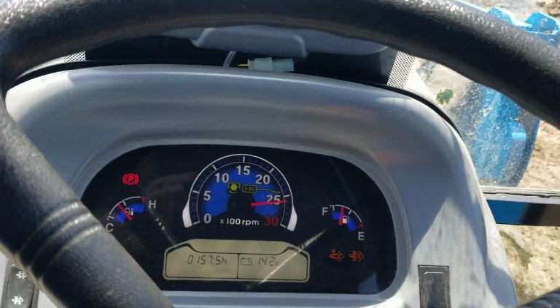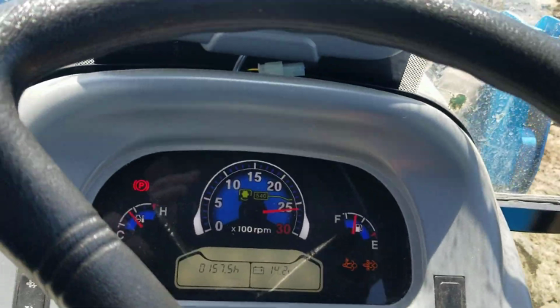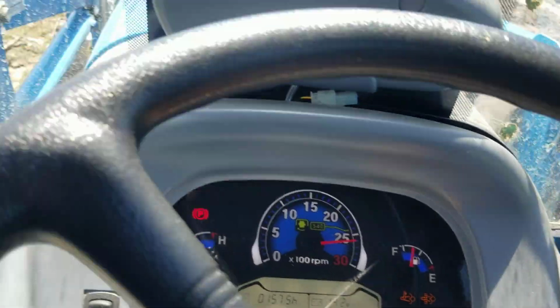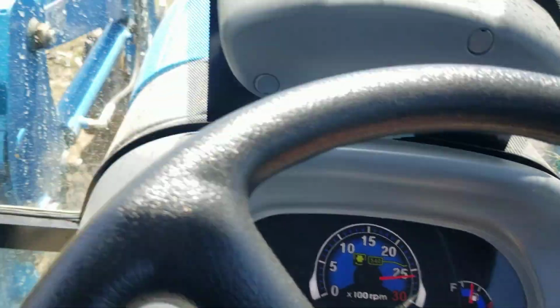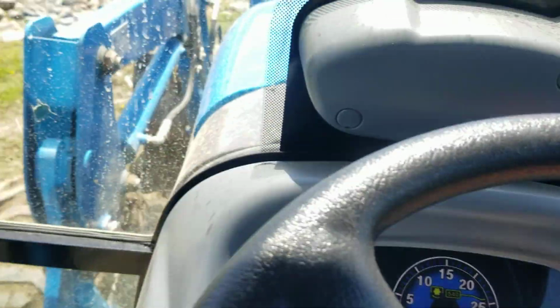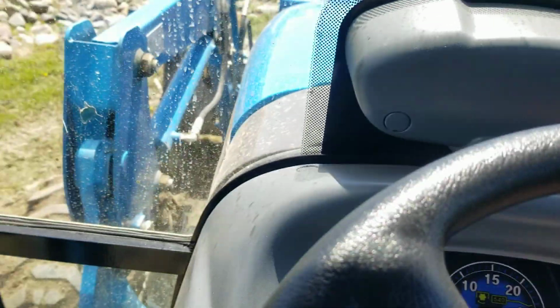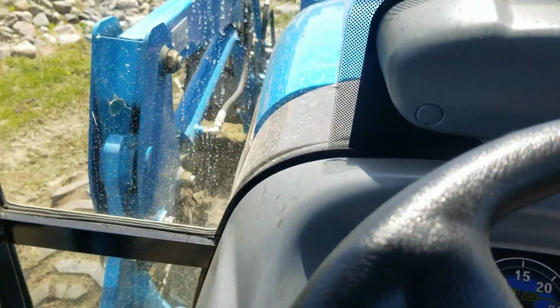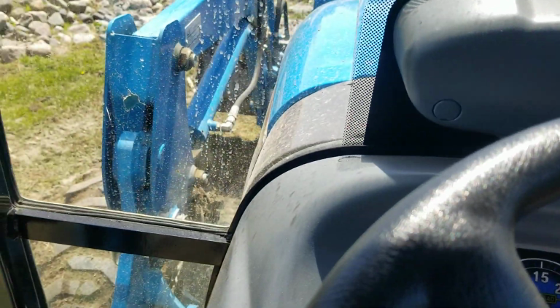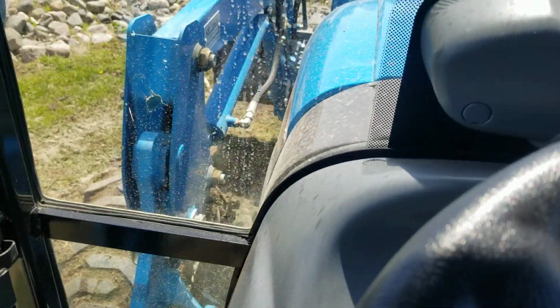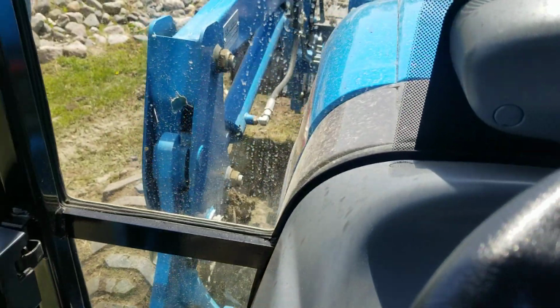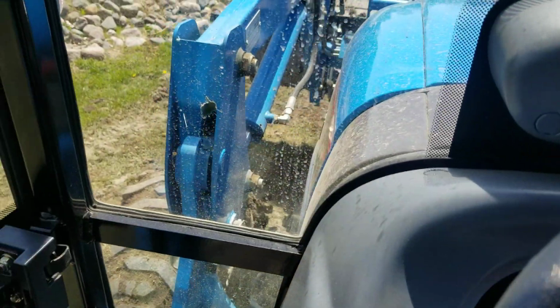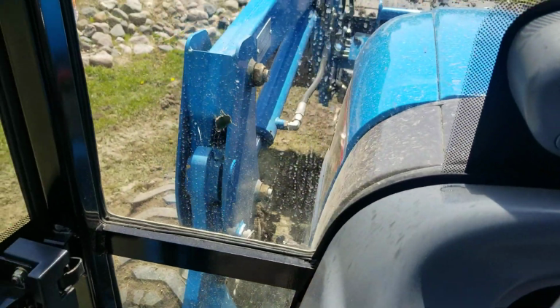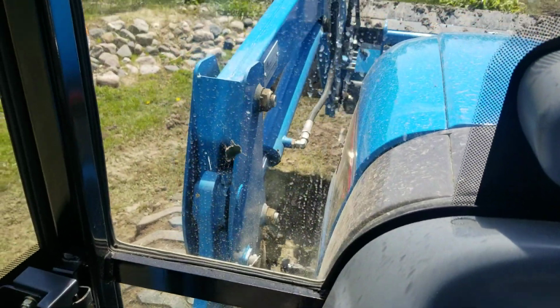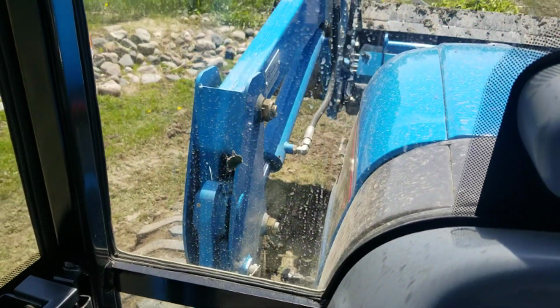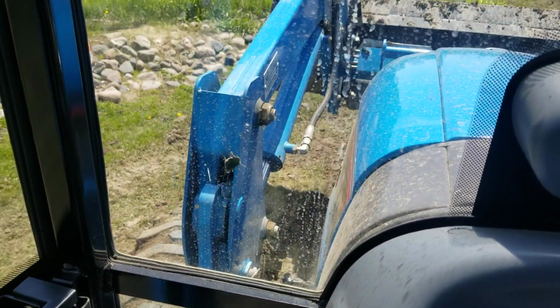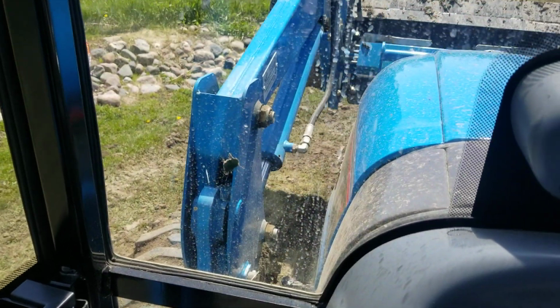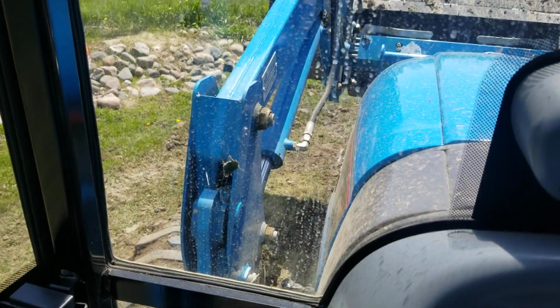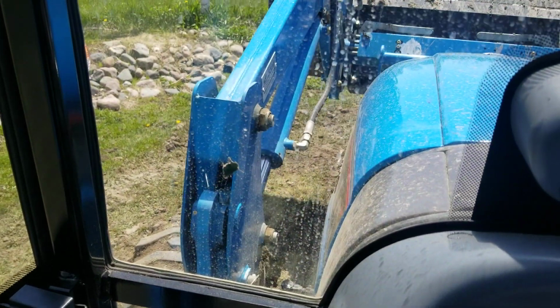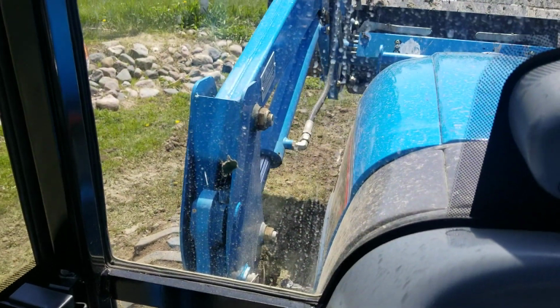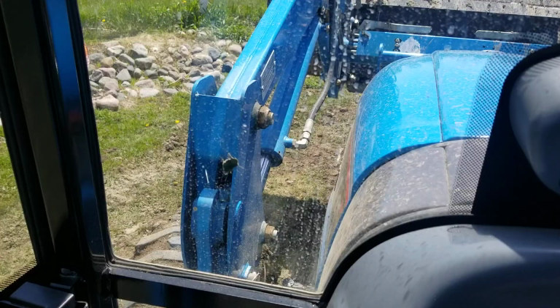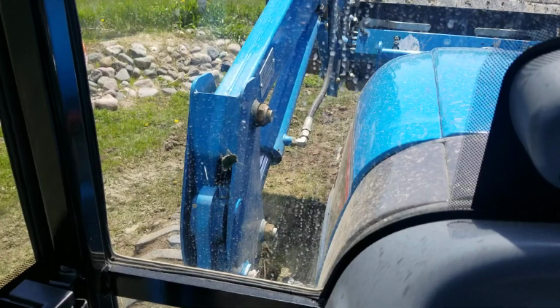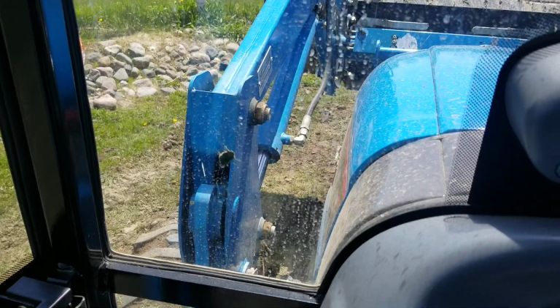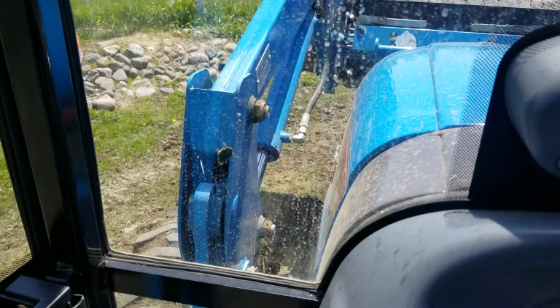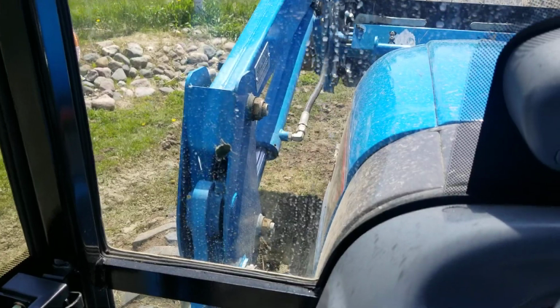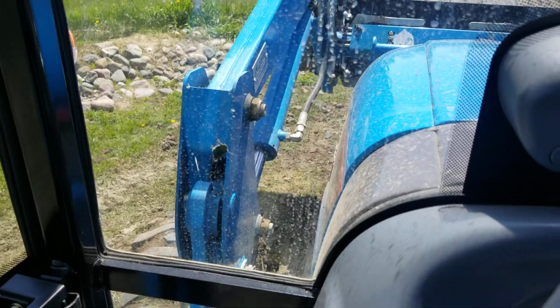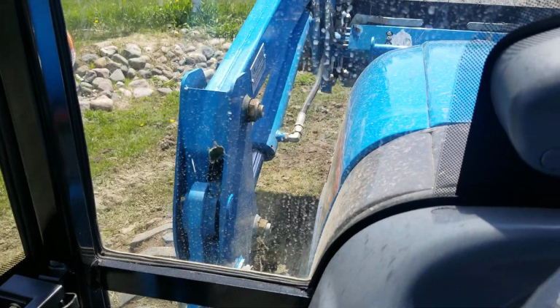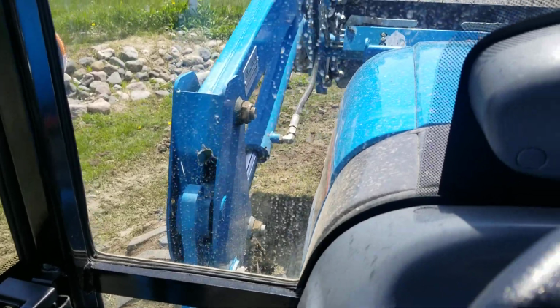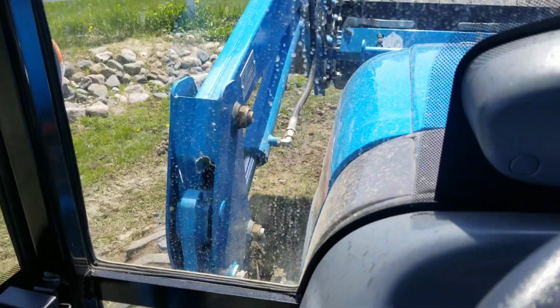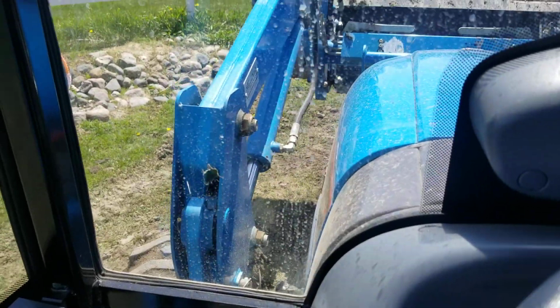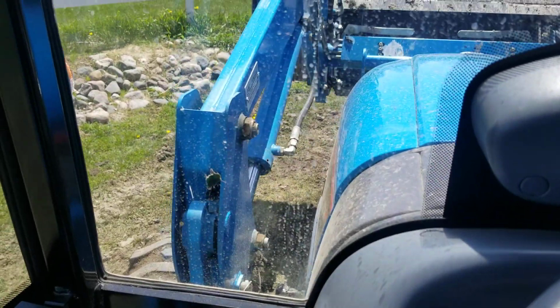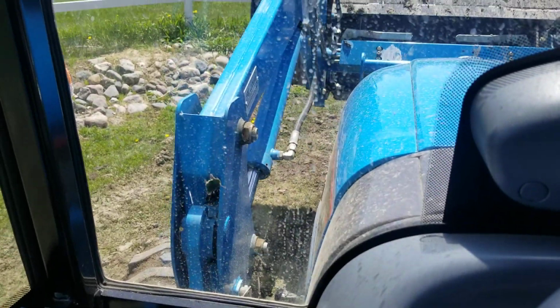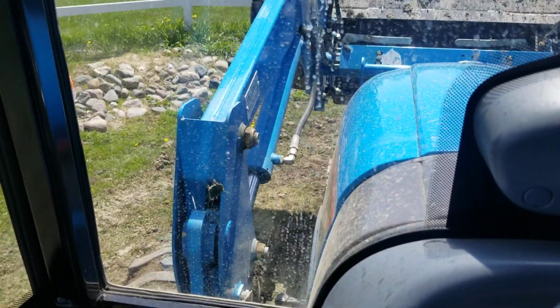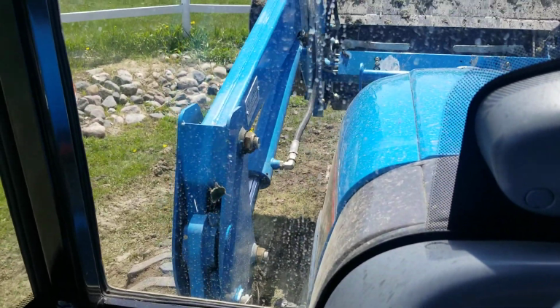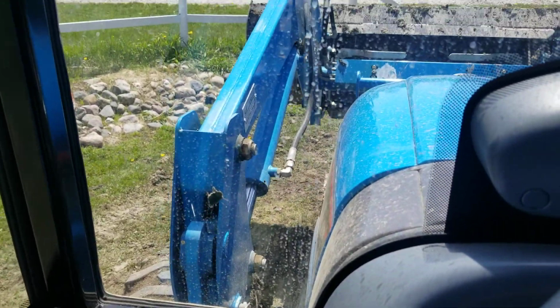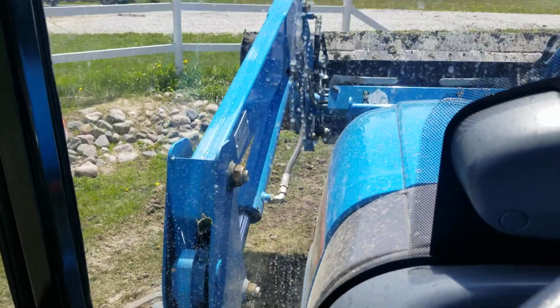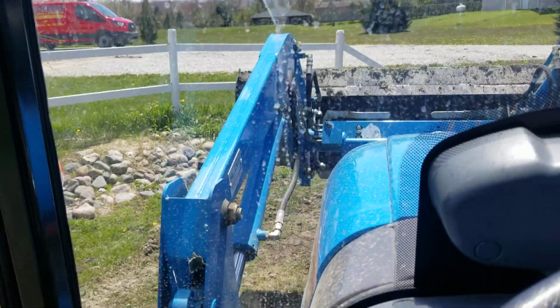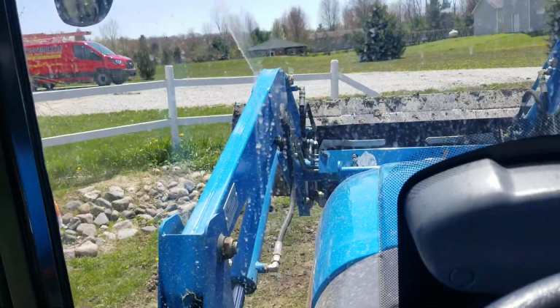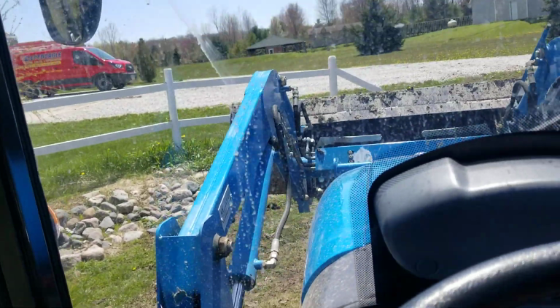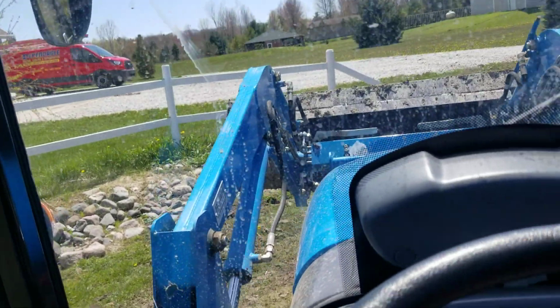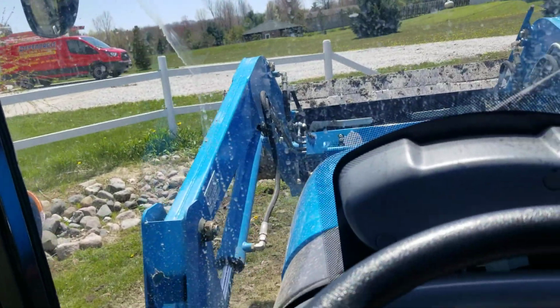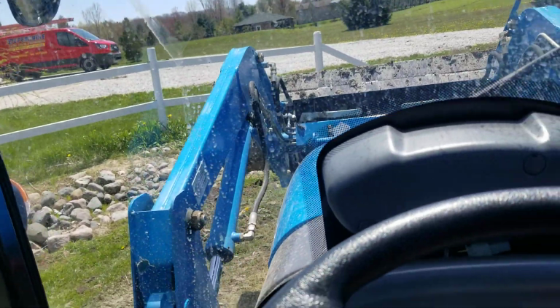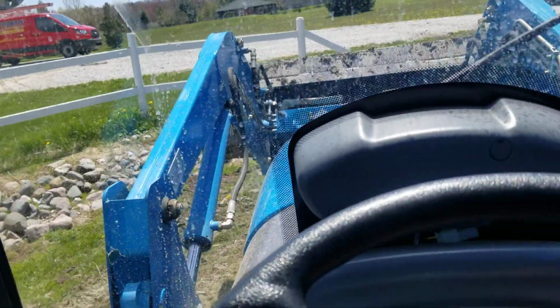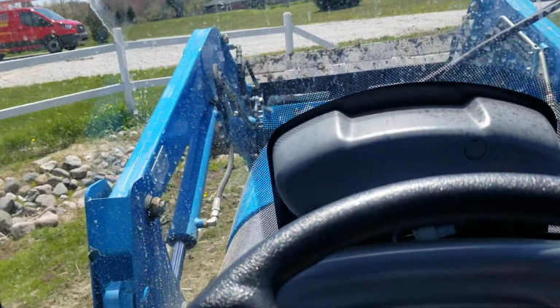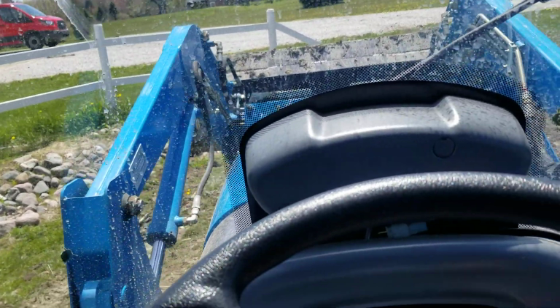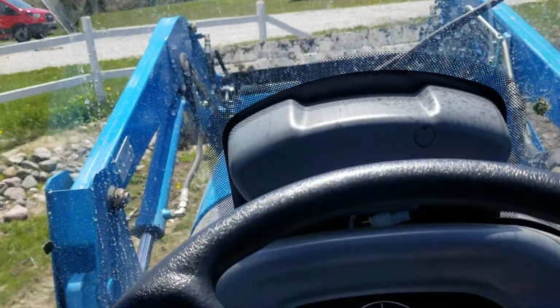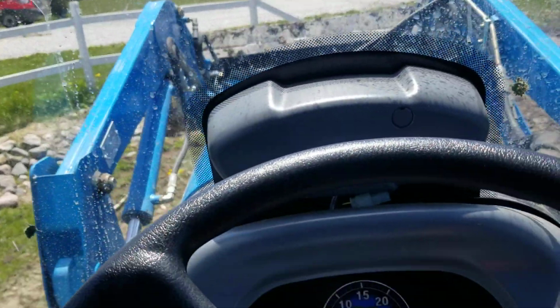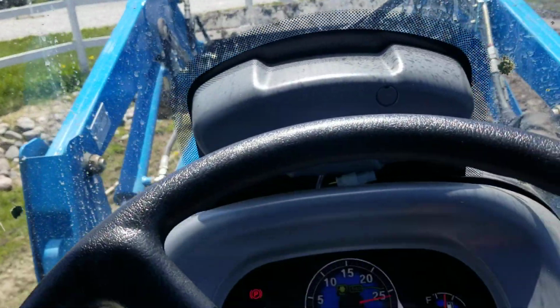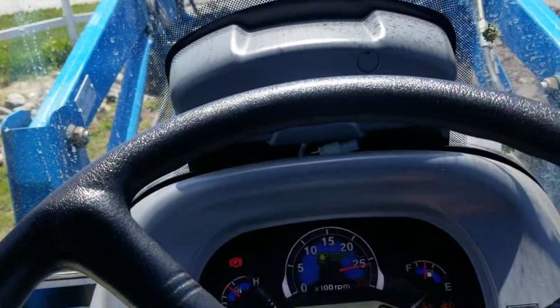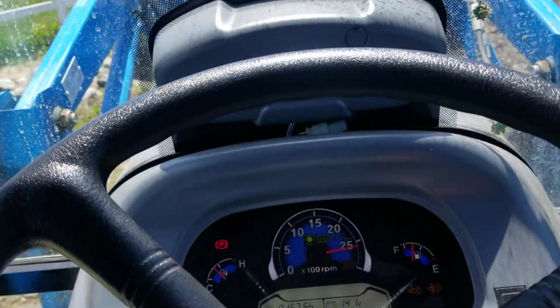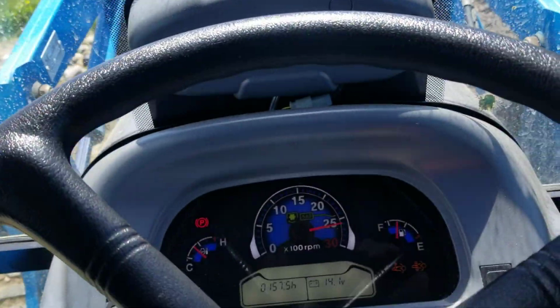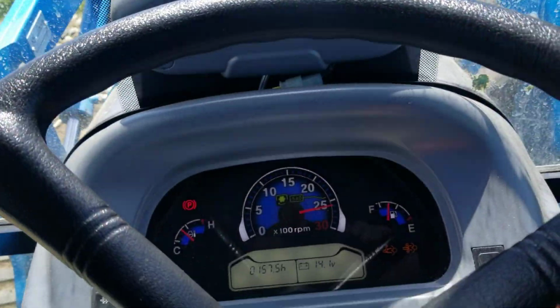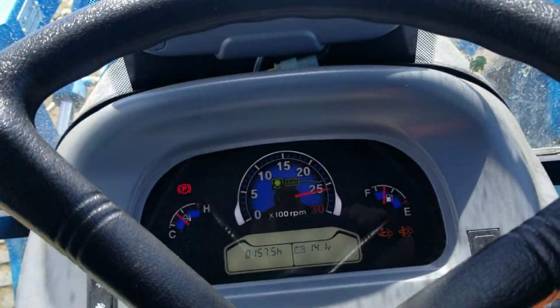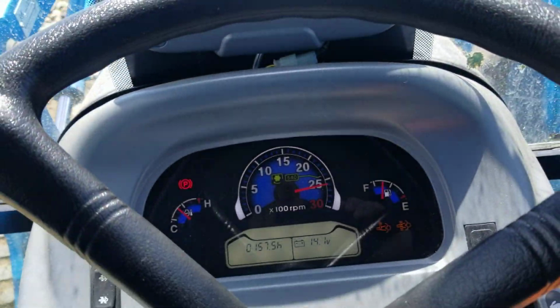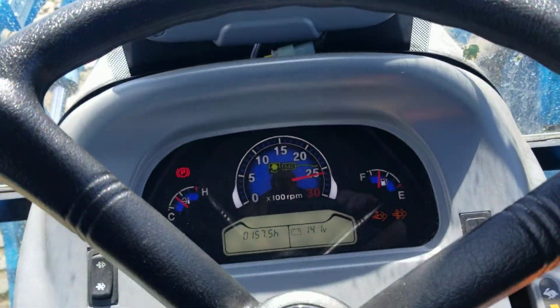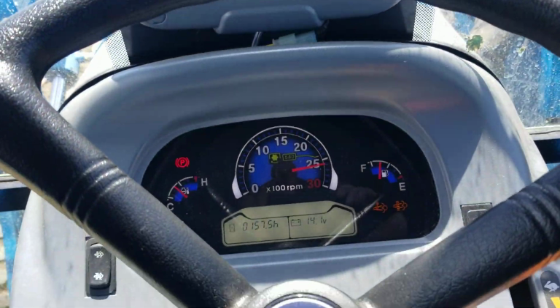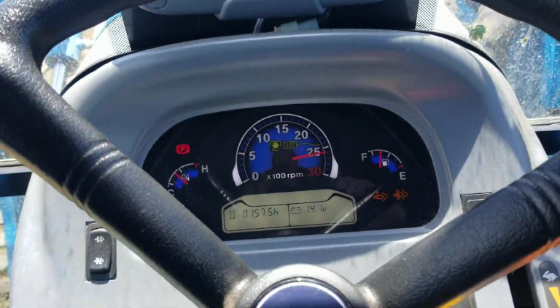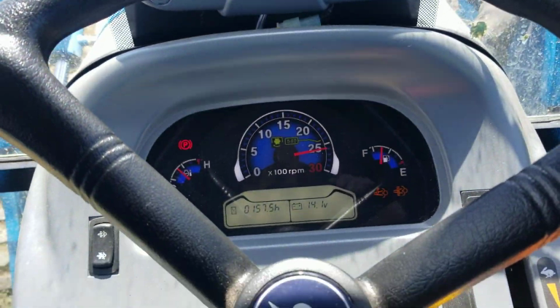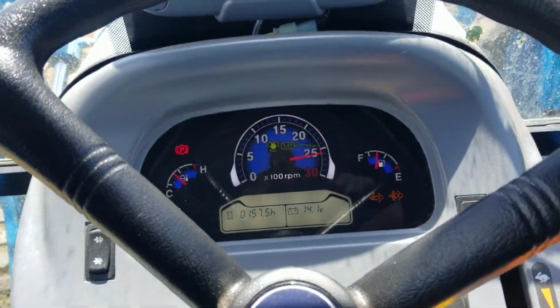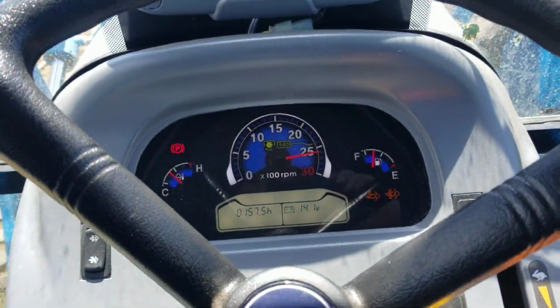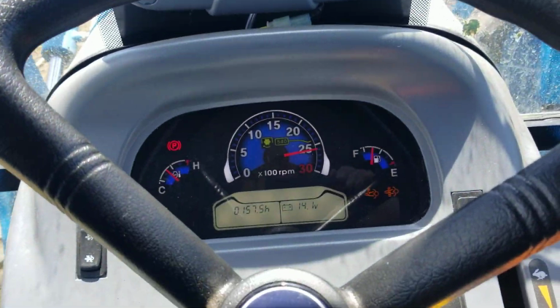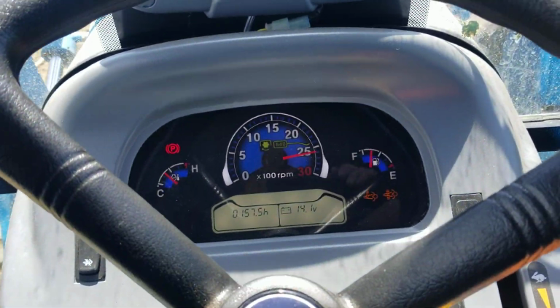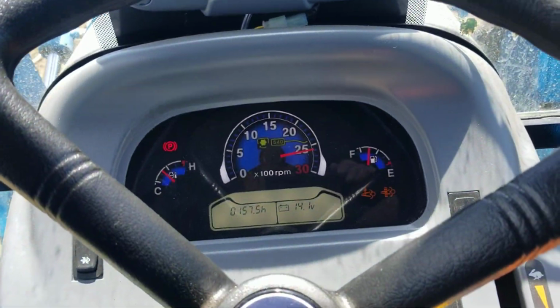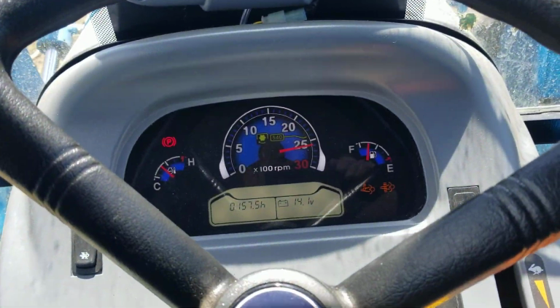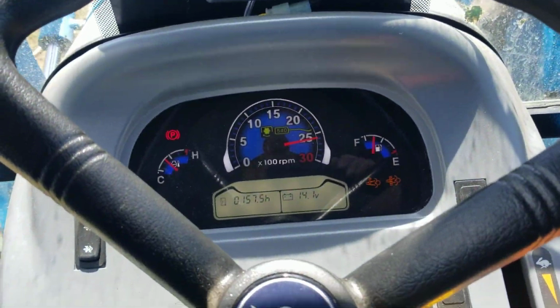I'm going to raise the bucket up here too, so I'm not blowing the exhaust right on the loader, because it gets extremely hot.